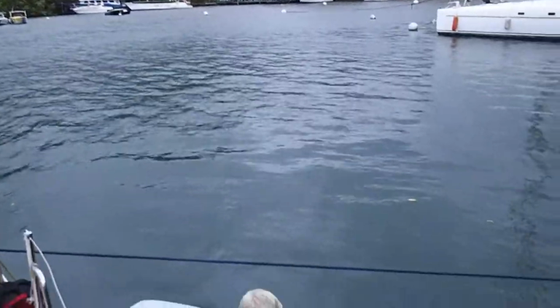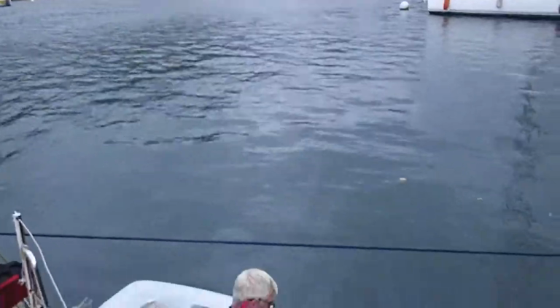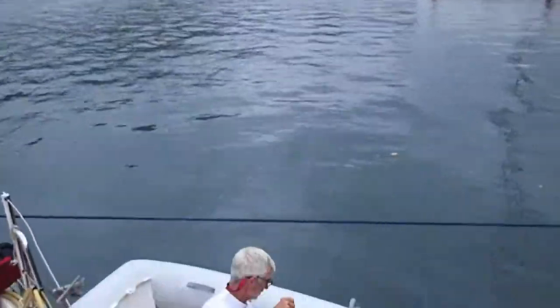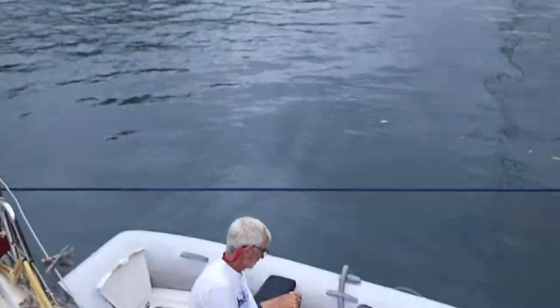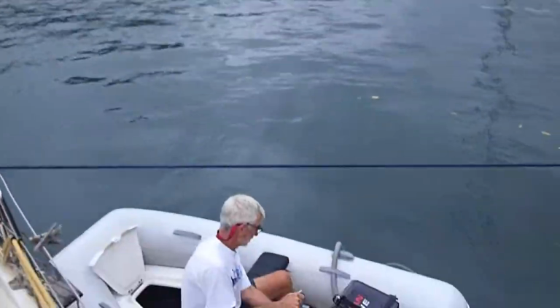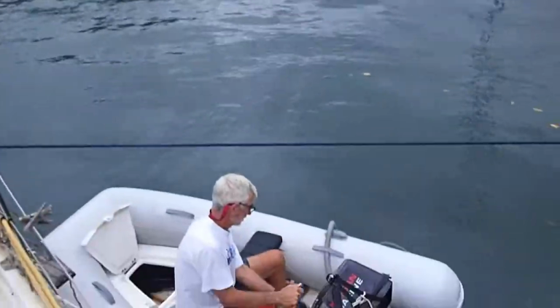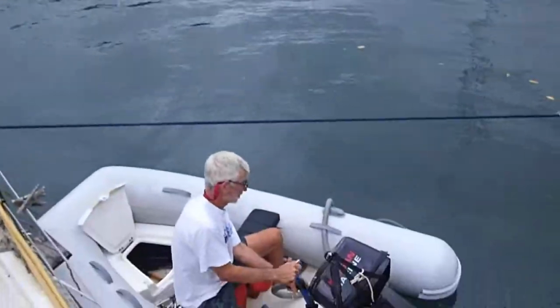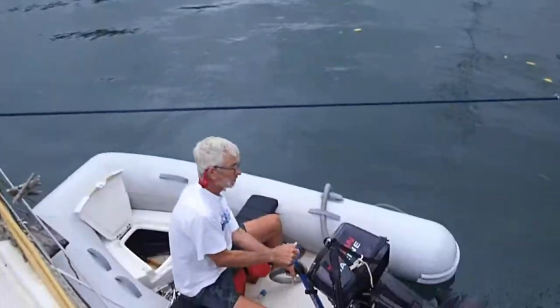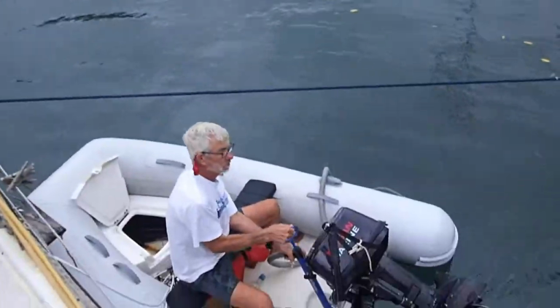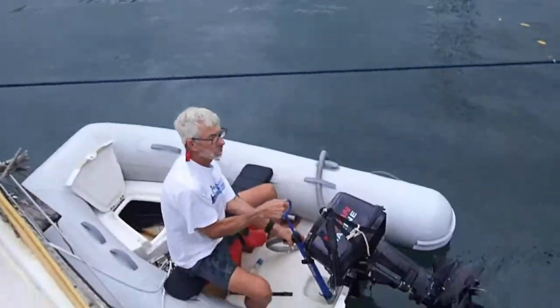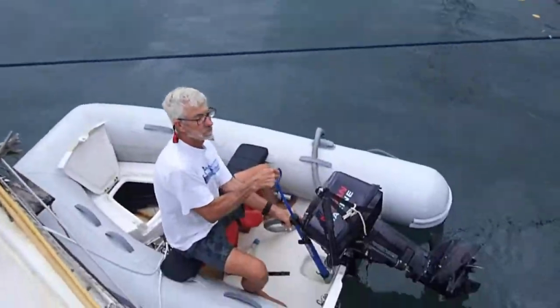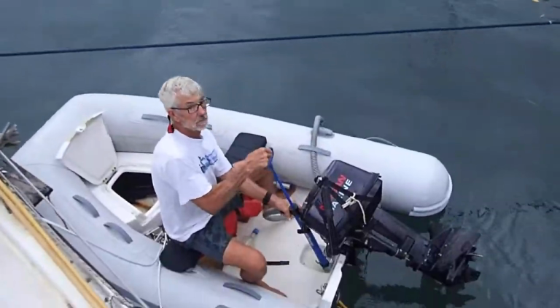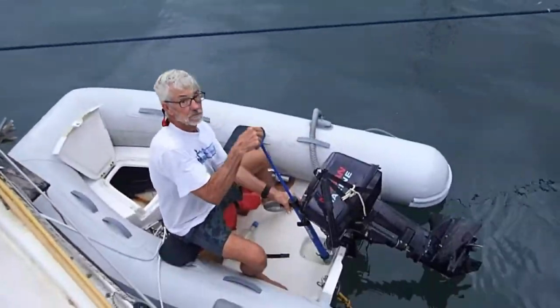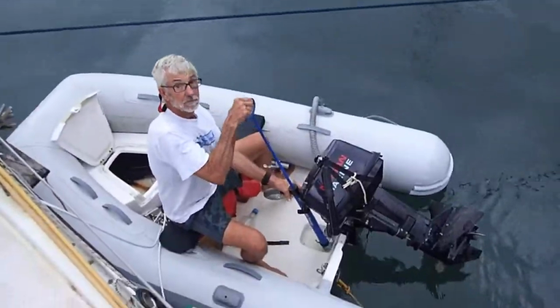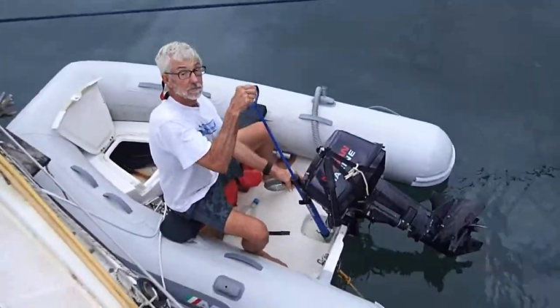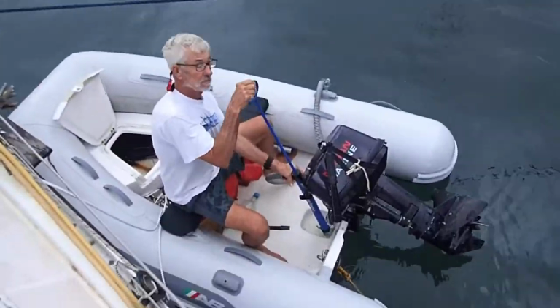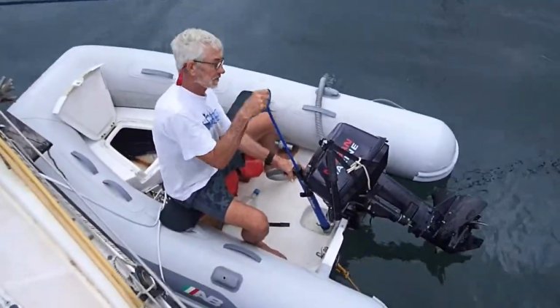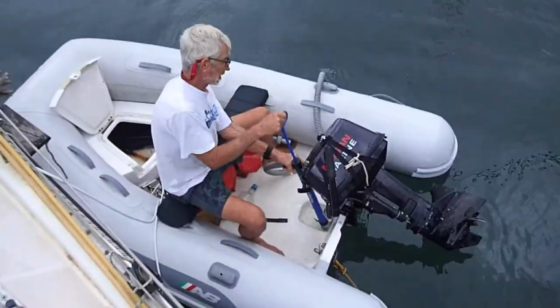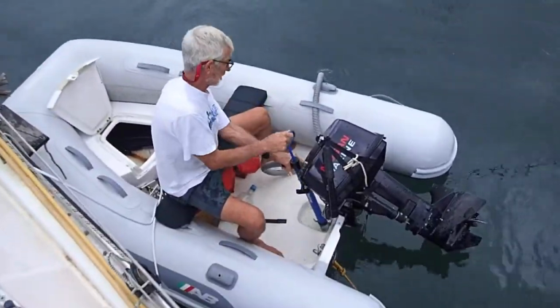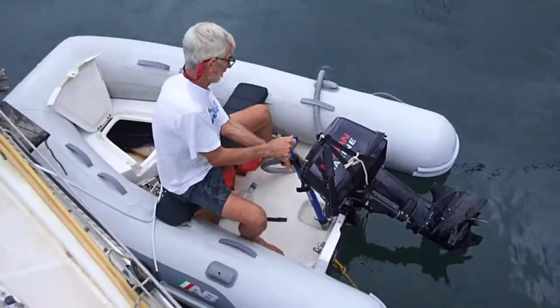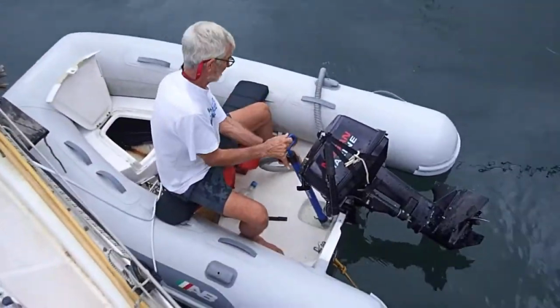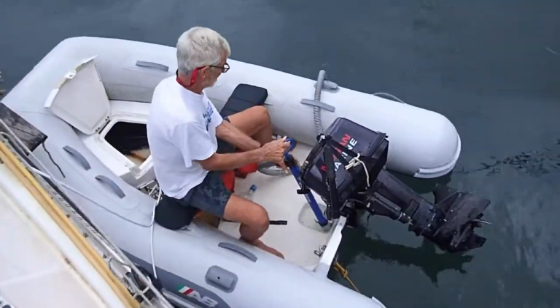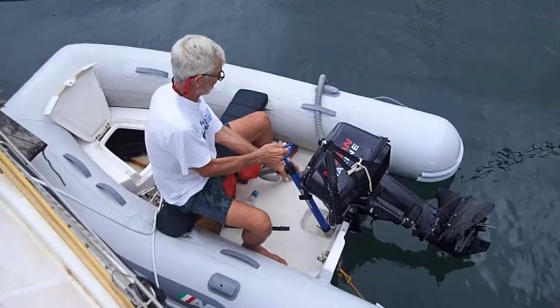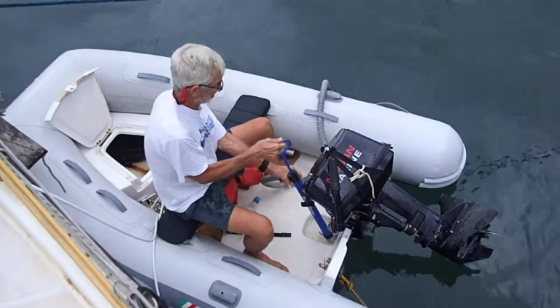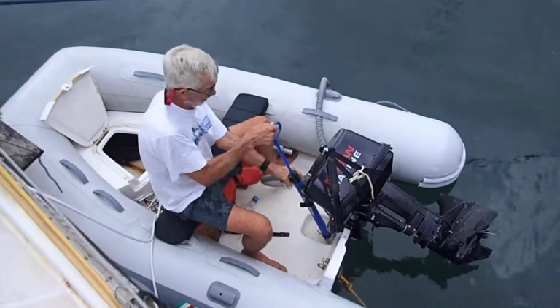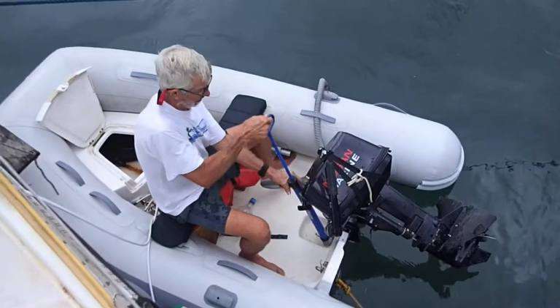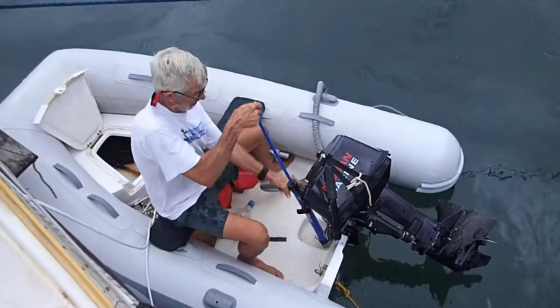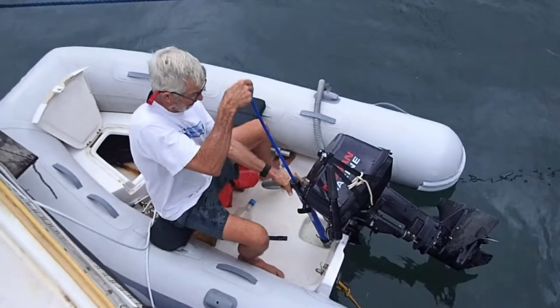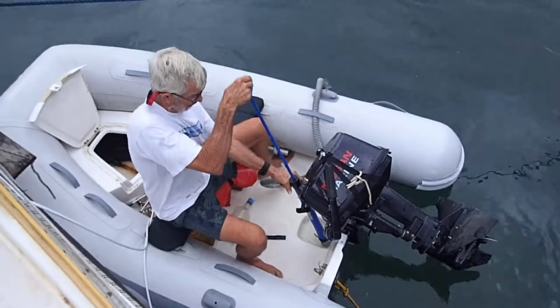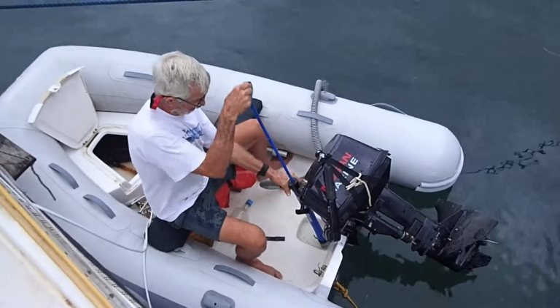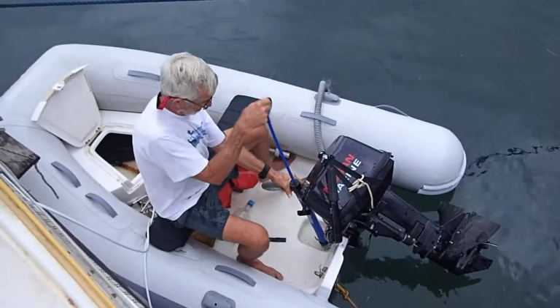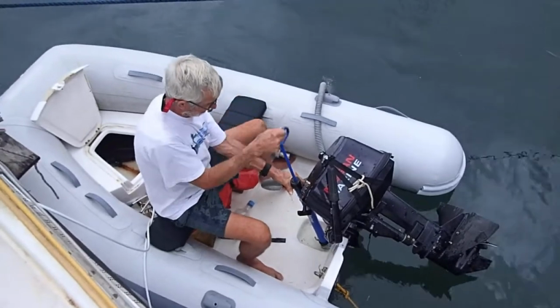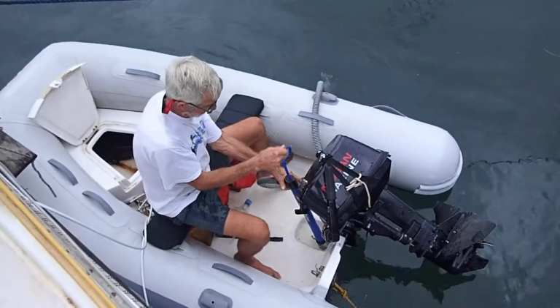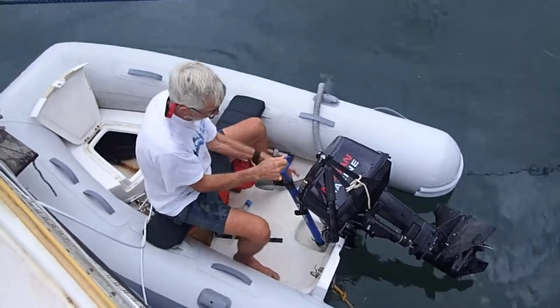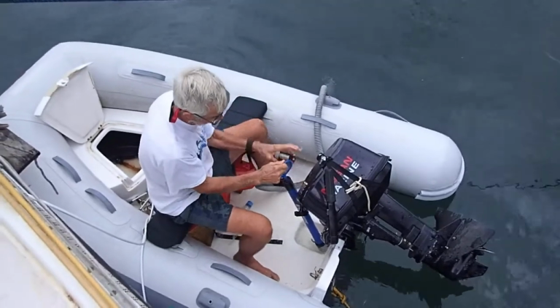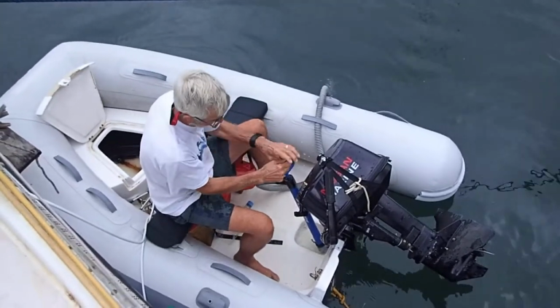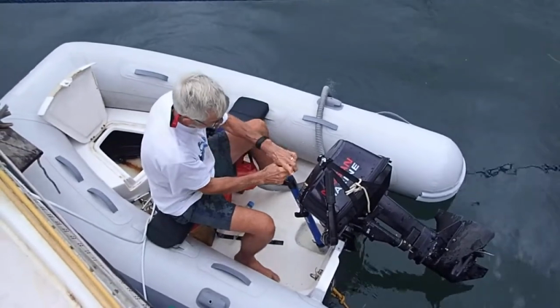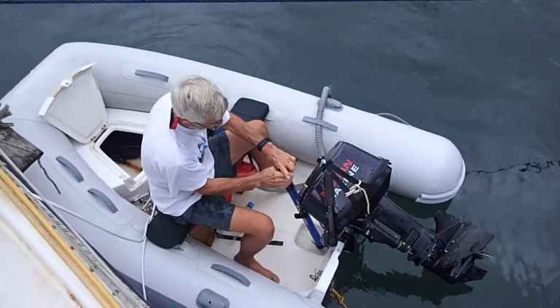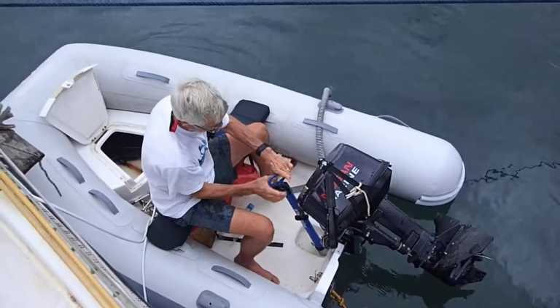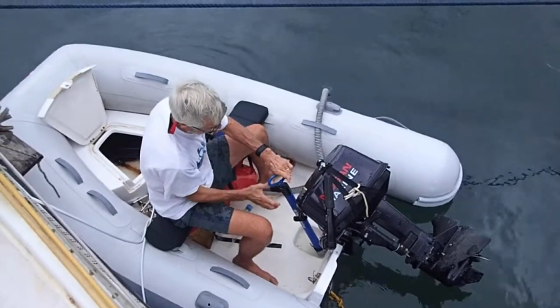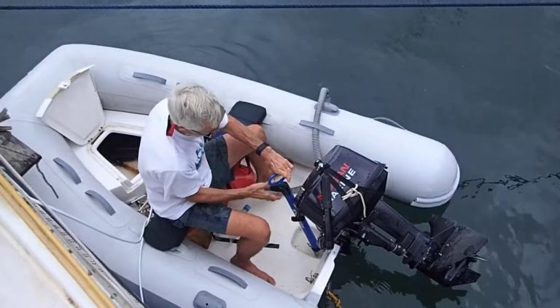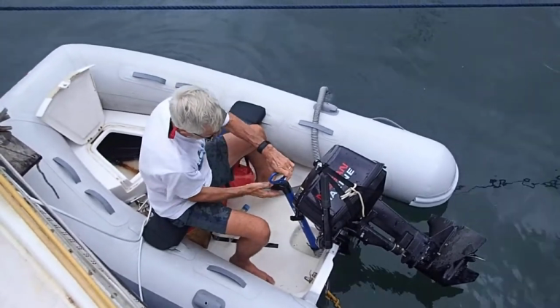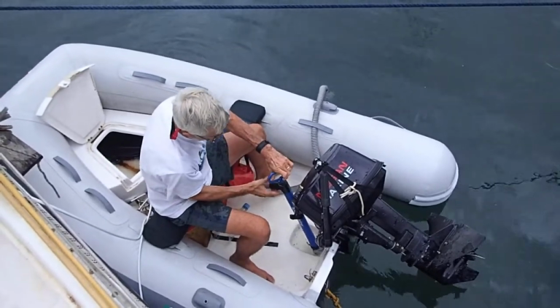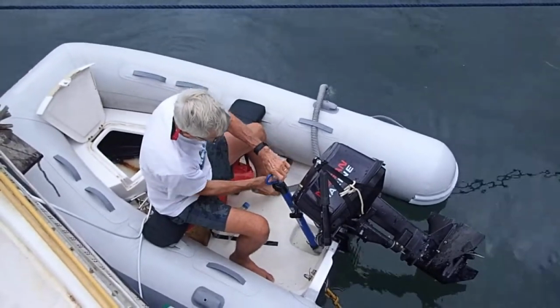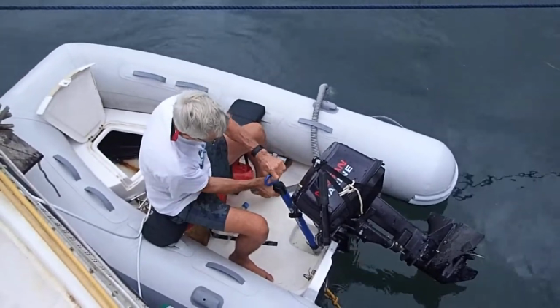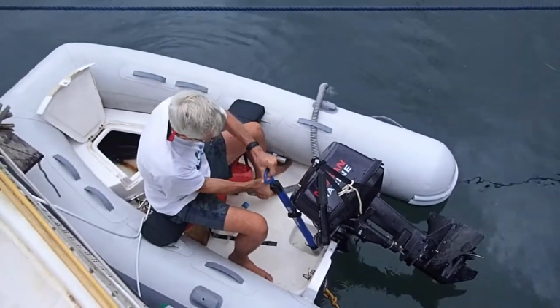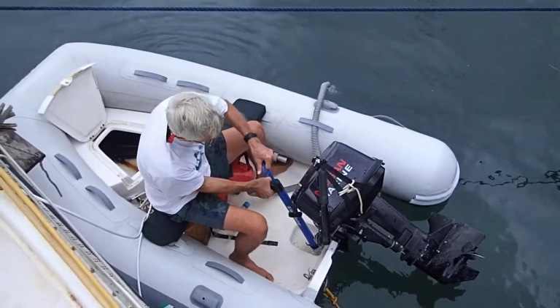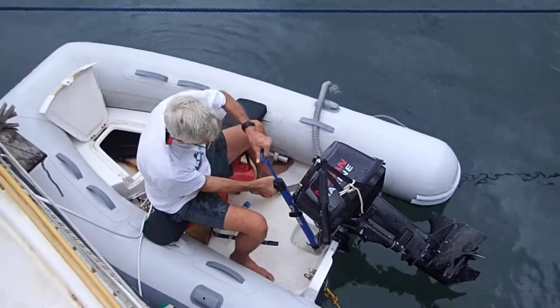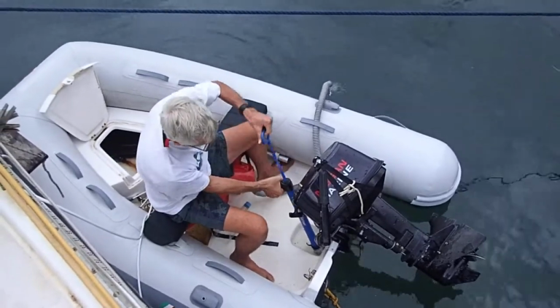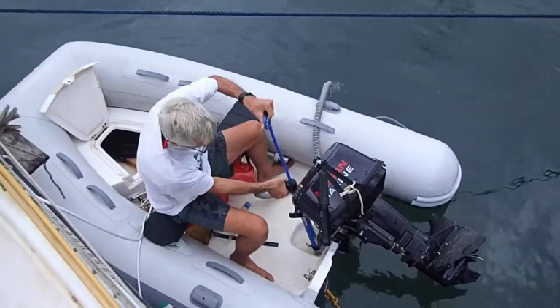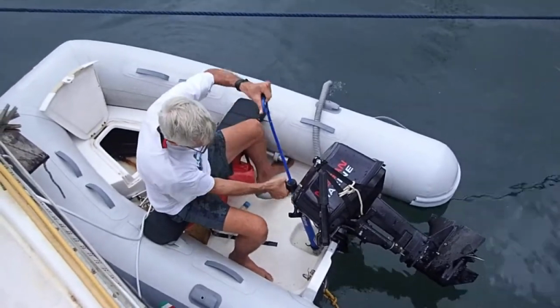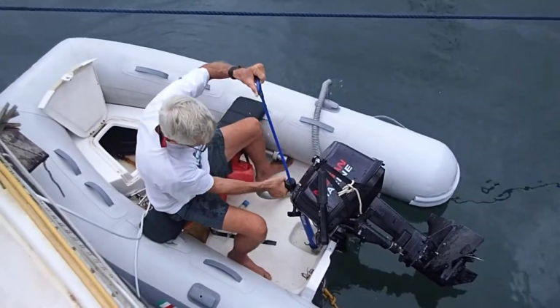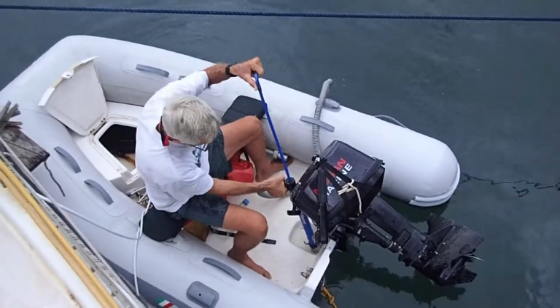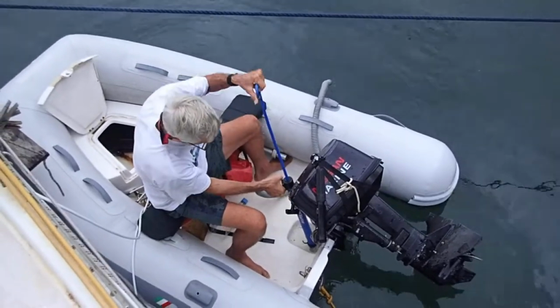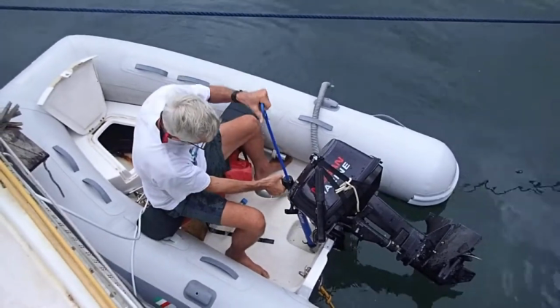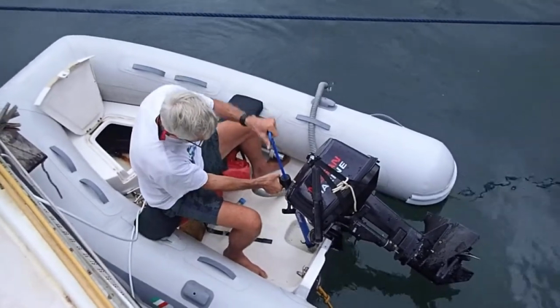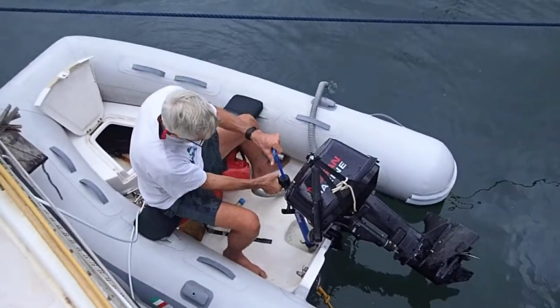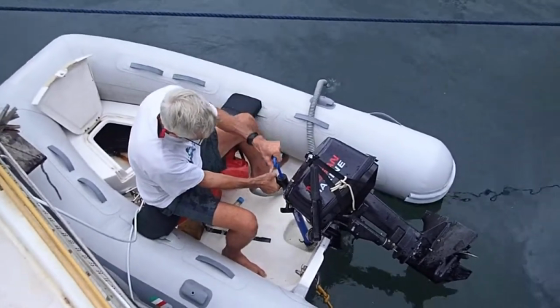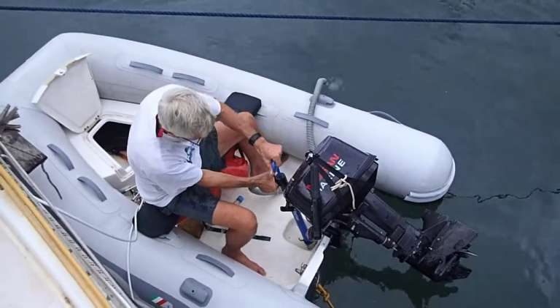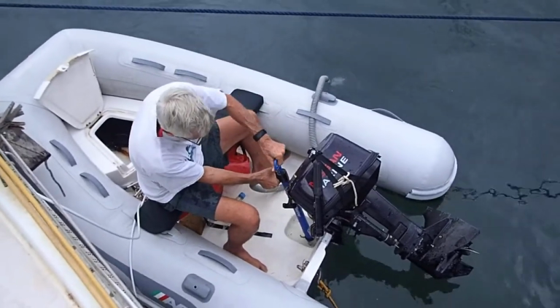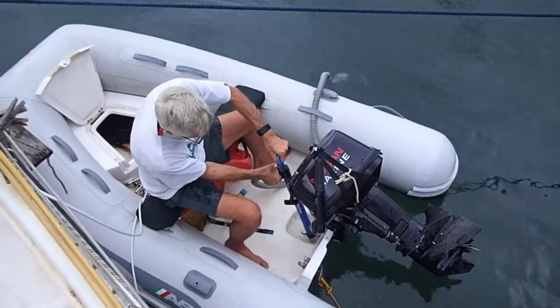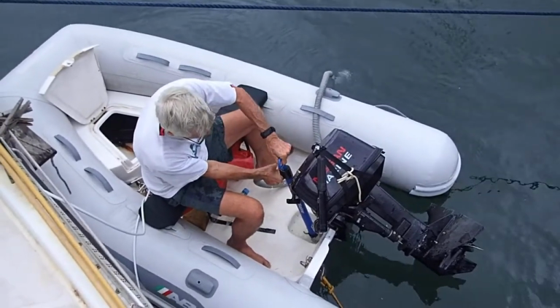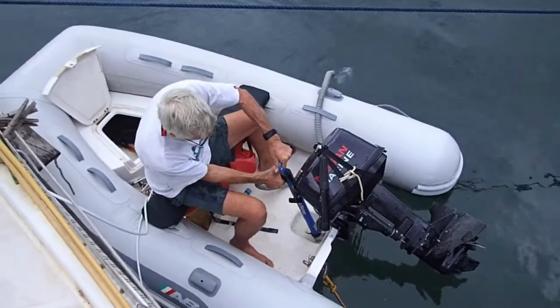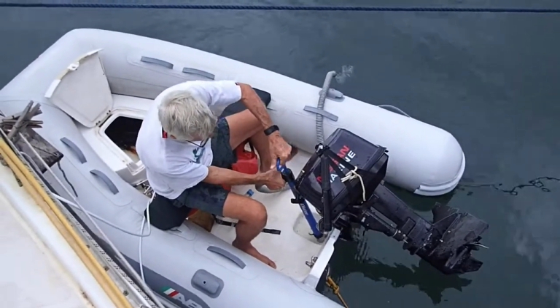Bruce is making headway. He's almost done, and then we're going to go and take a look at the waves outside.